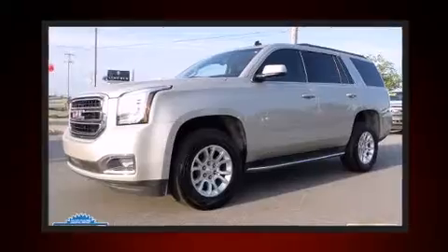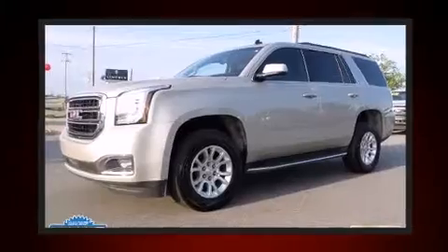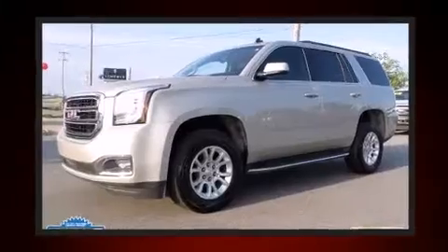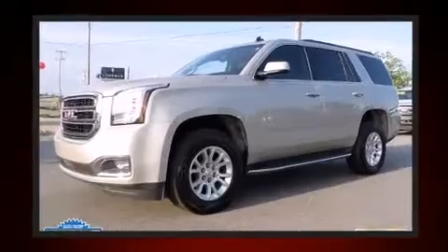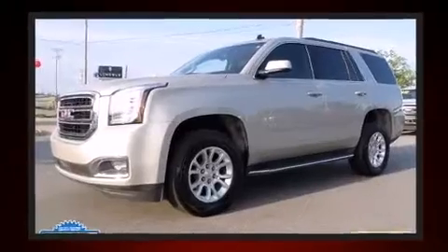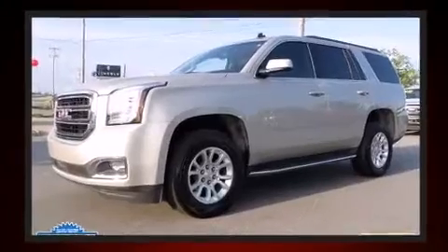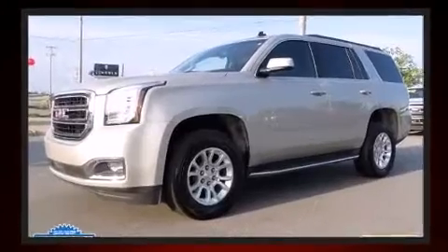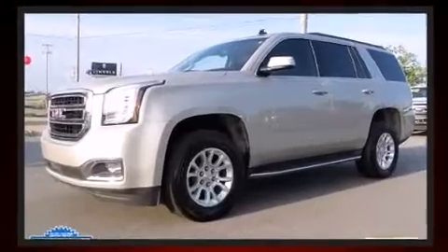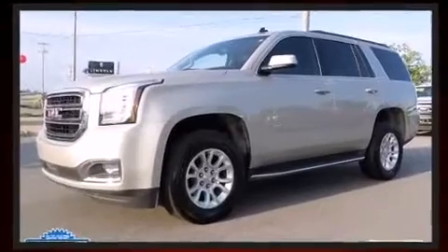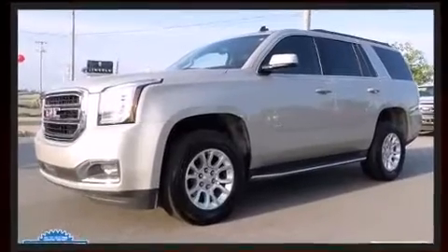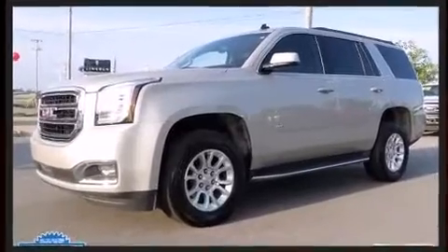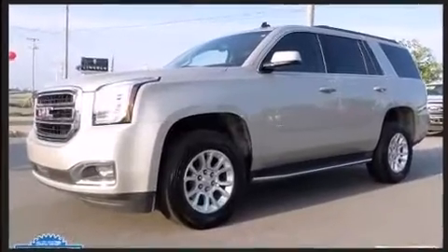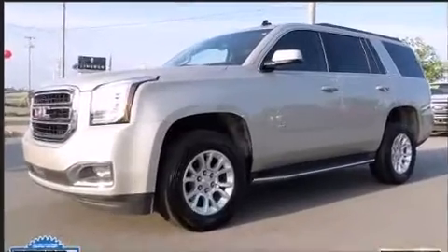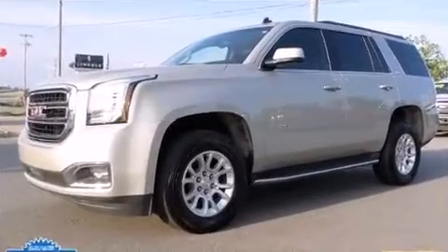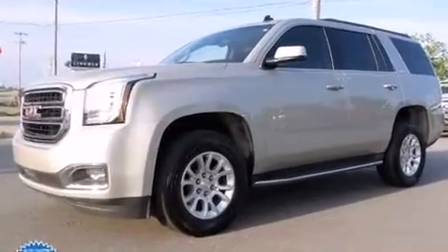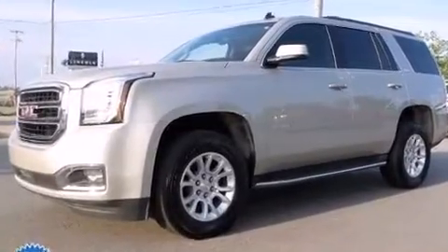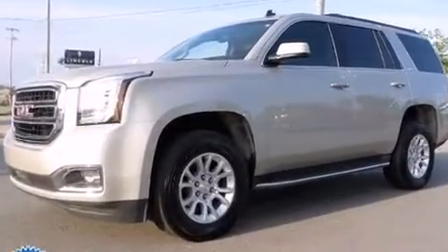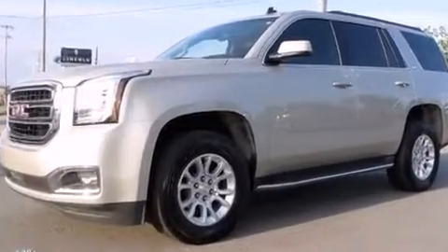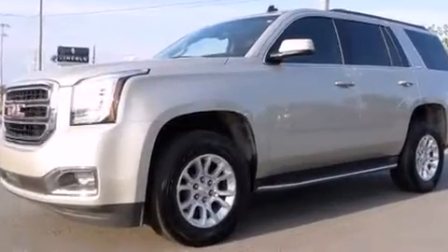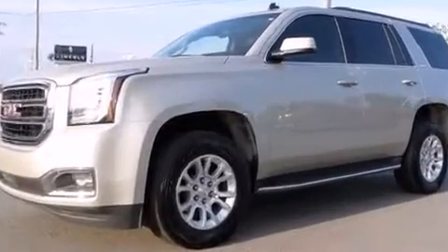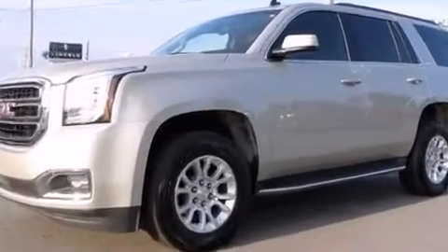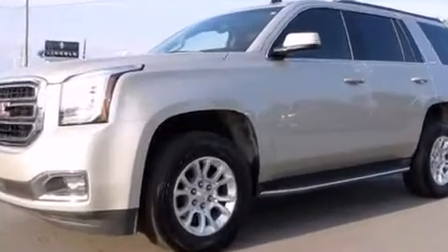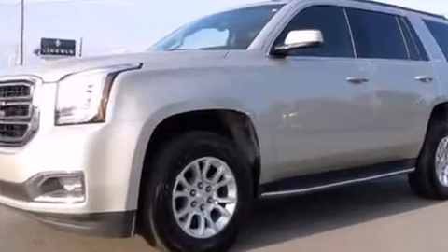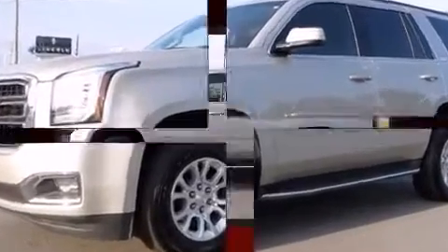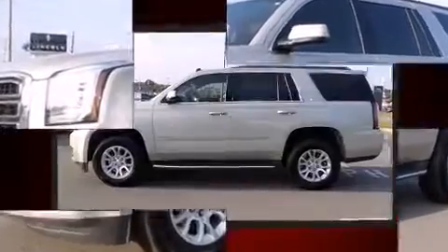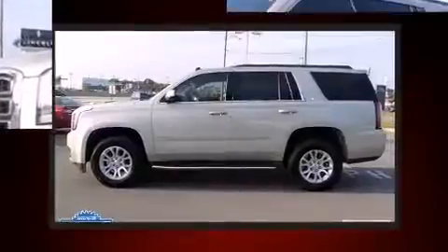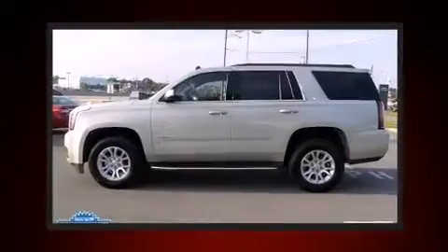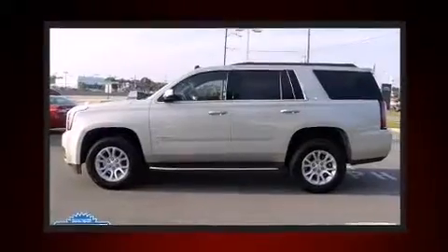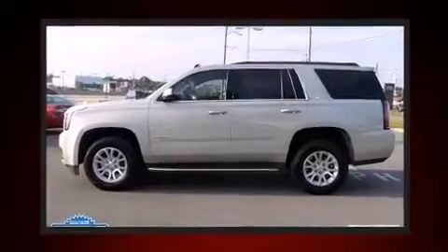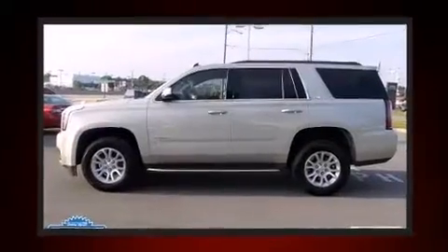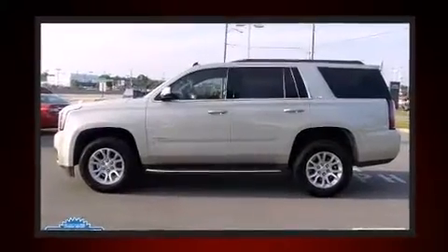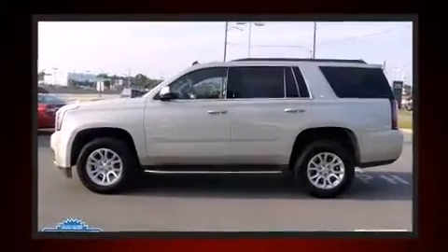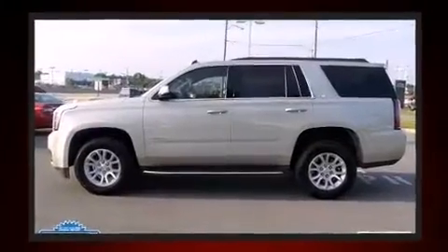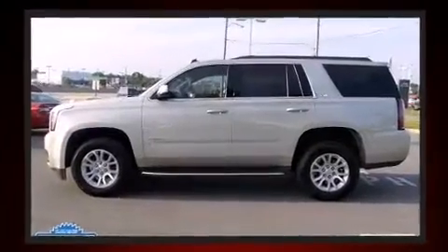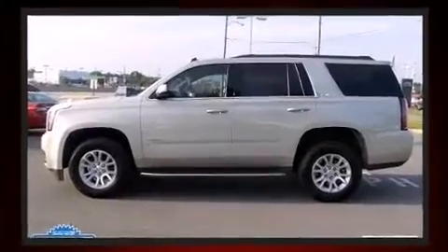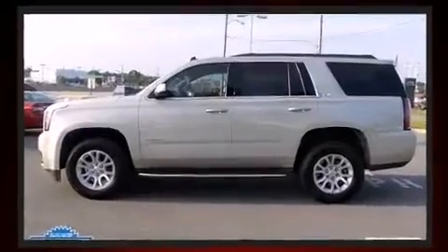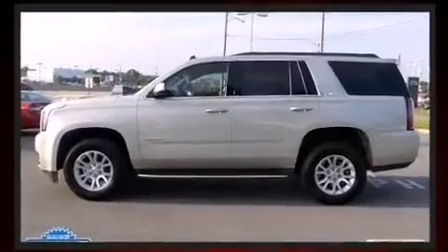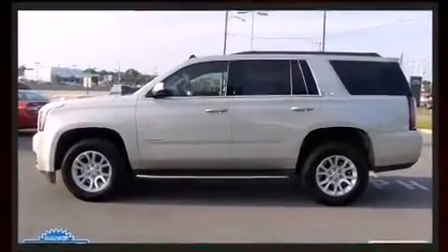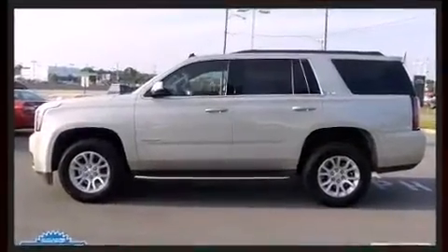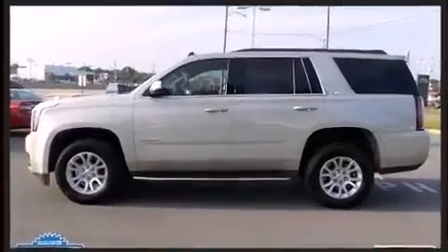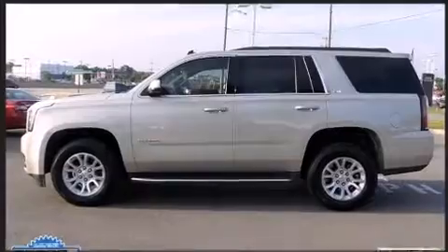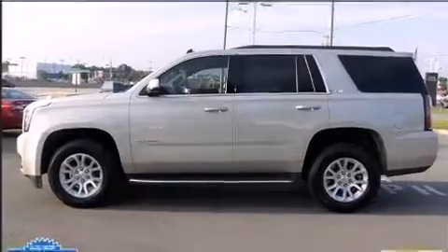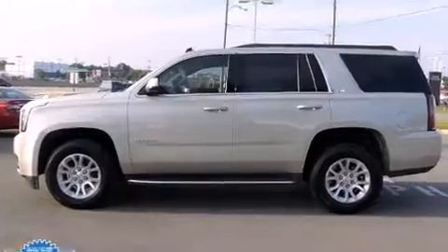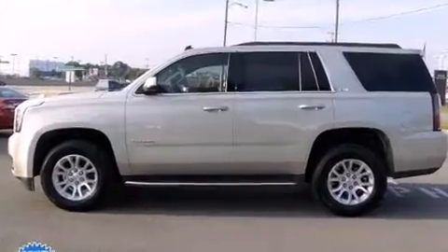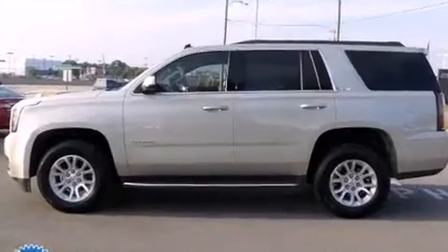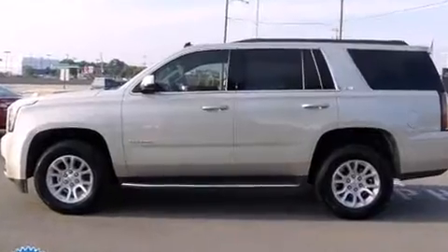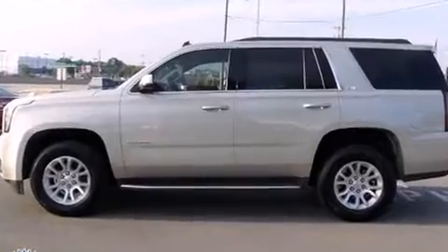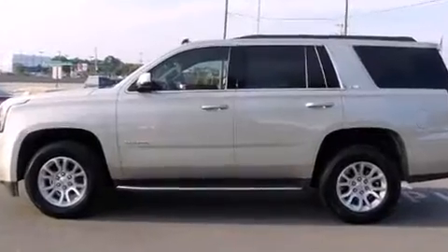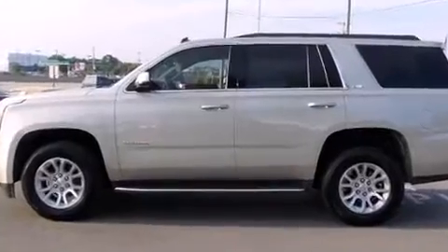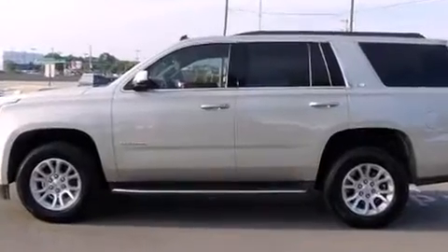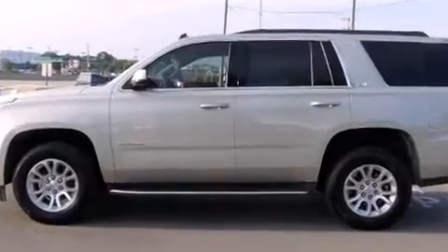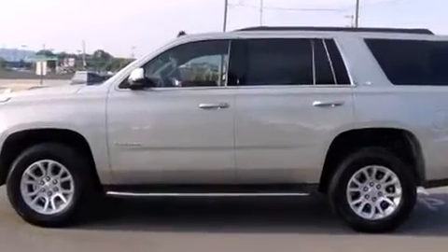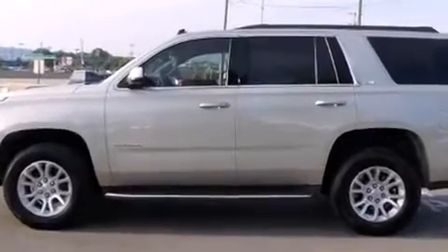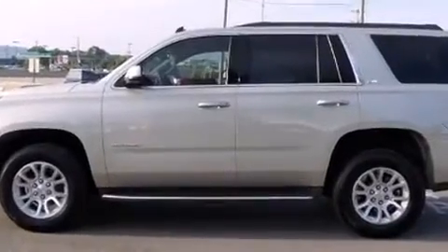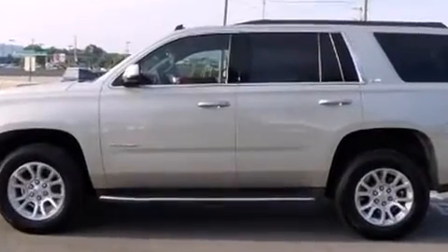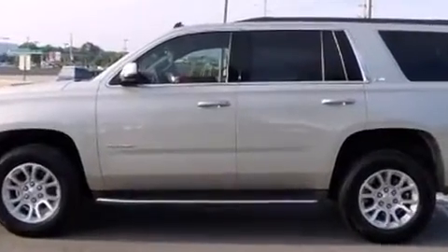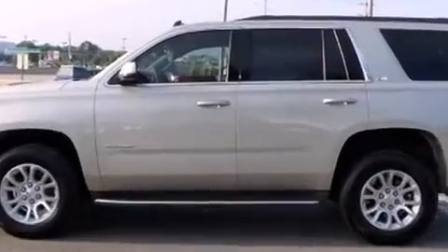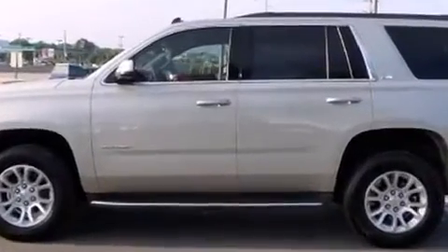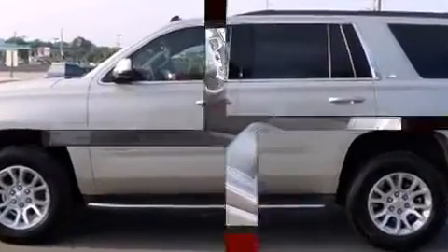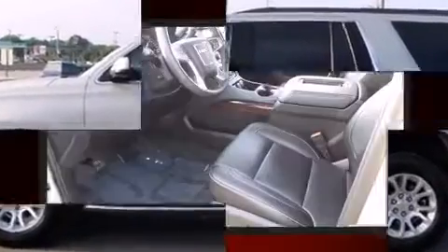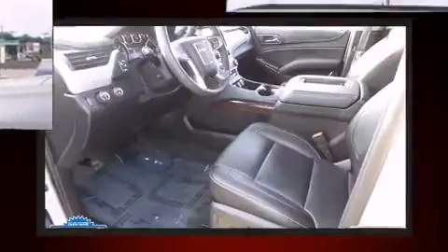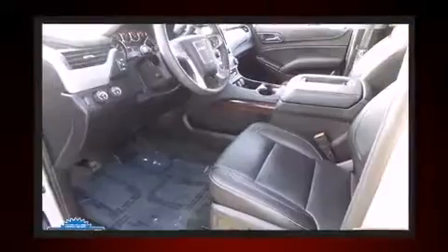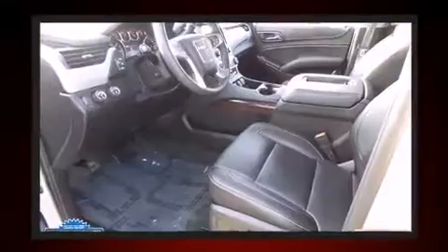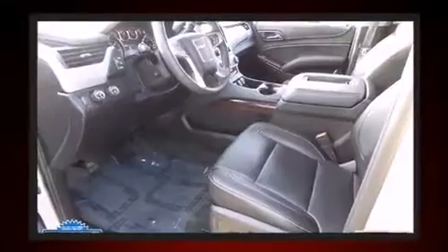Top features include front fog lights, turn signal indicator mirrors, lane departure warning, and power seats.